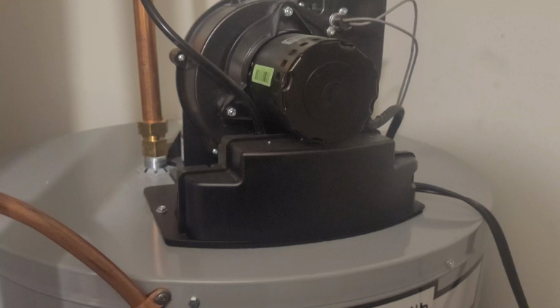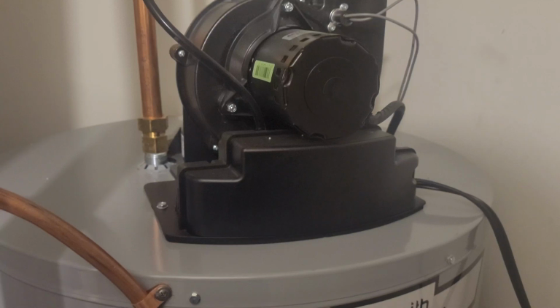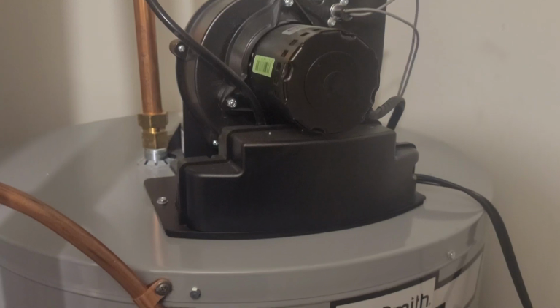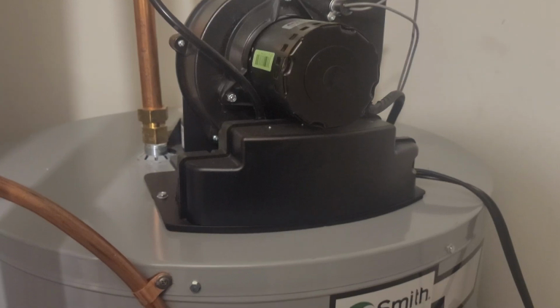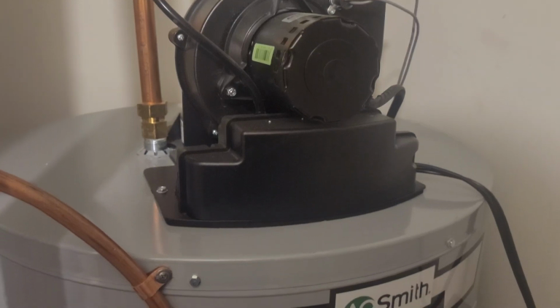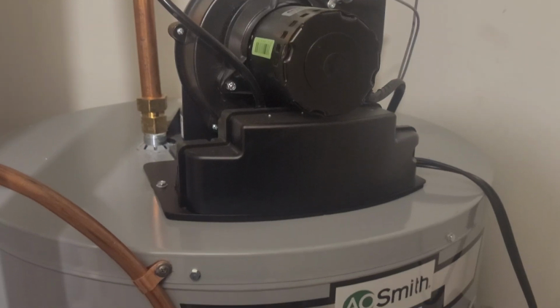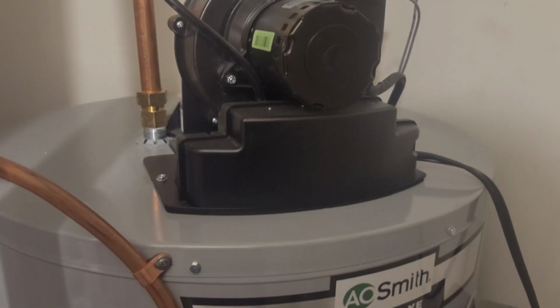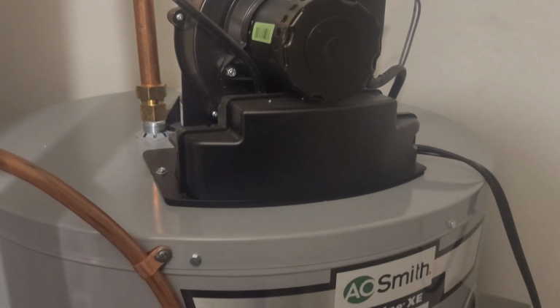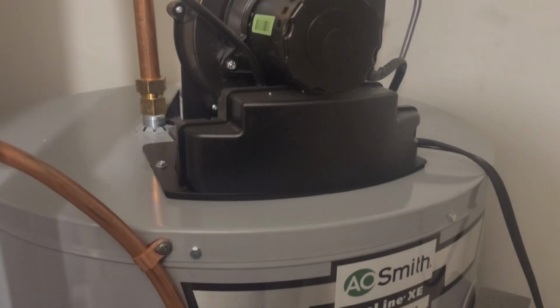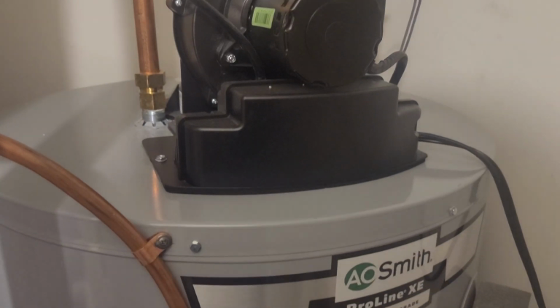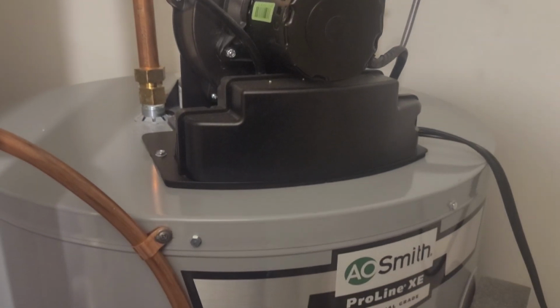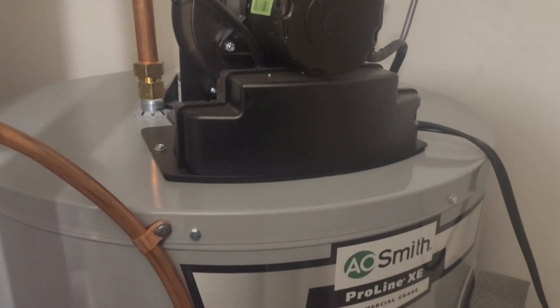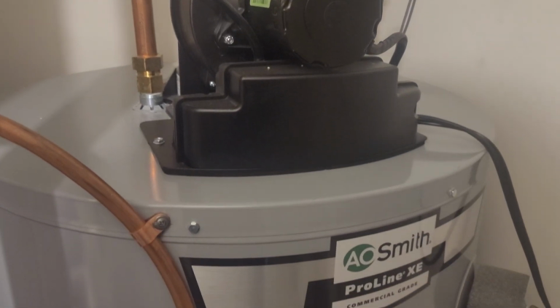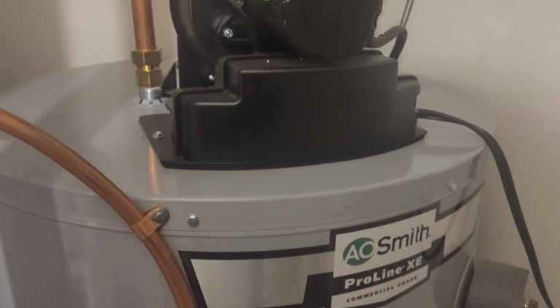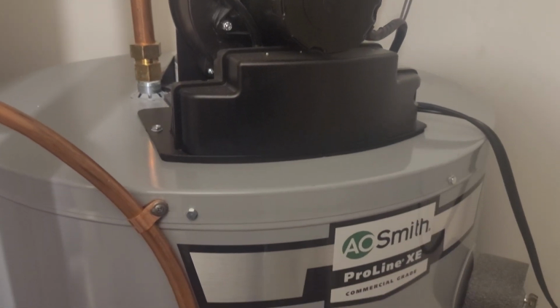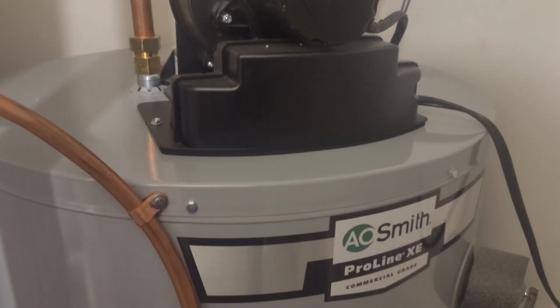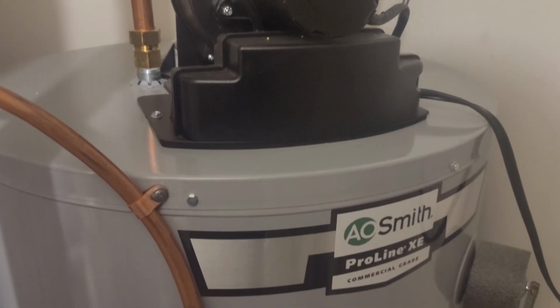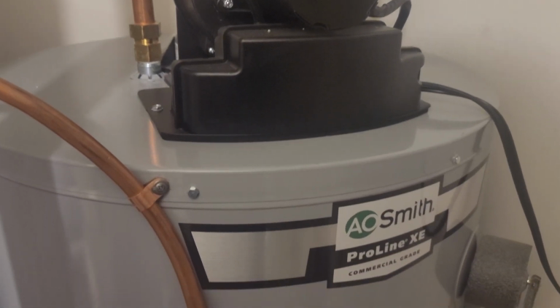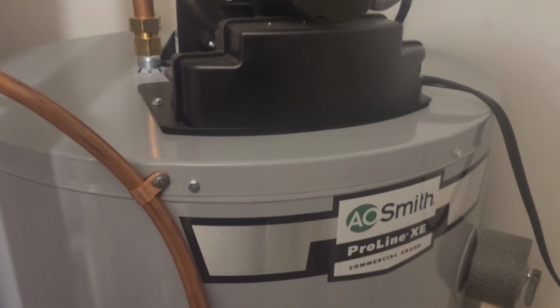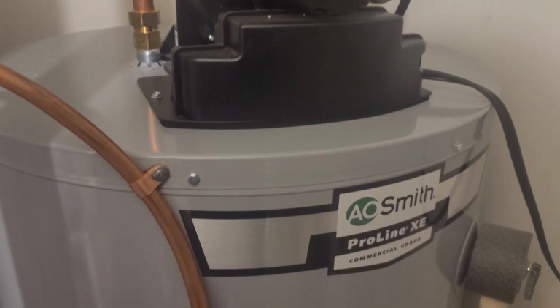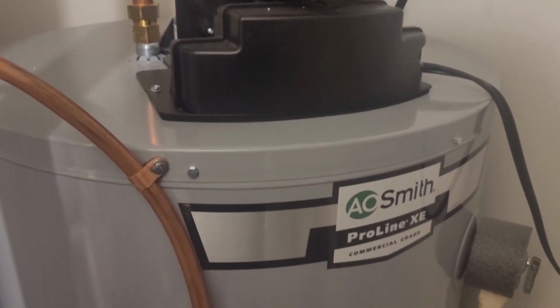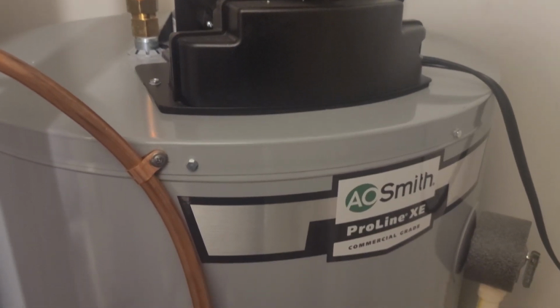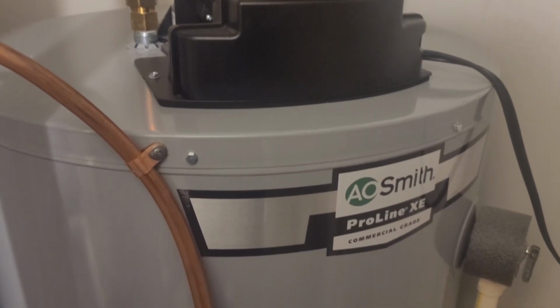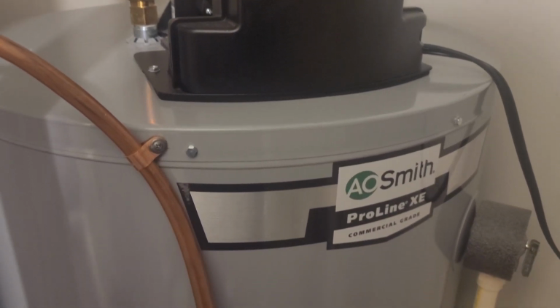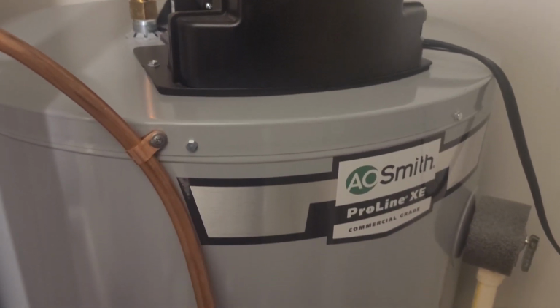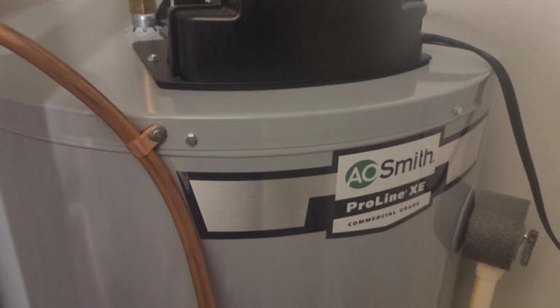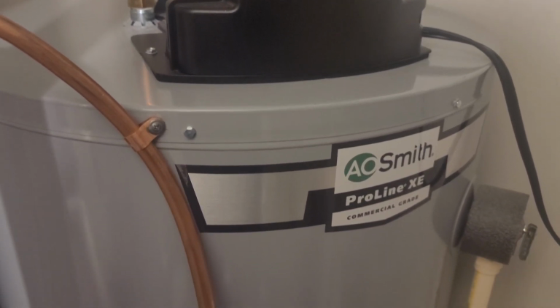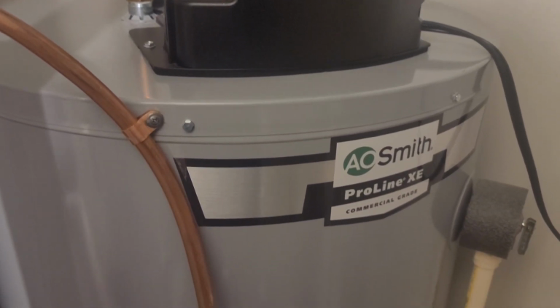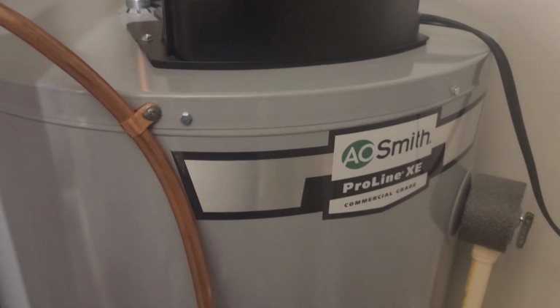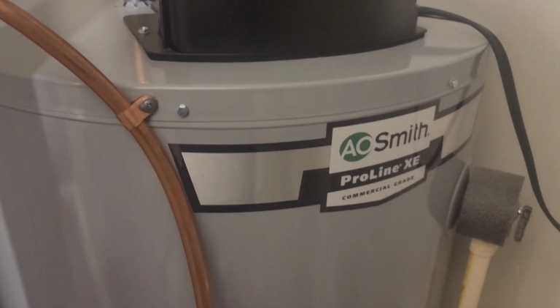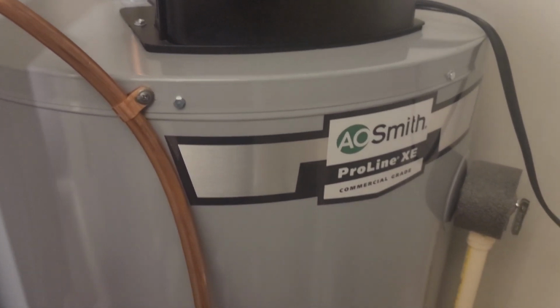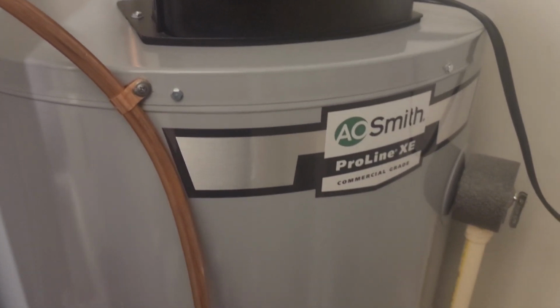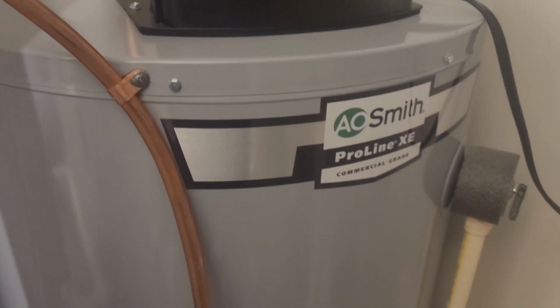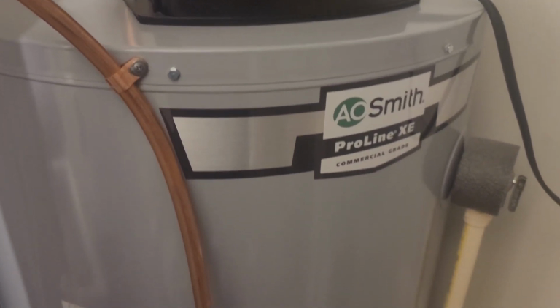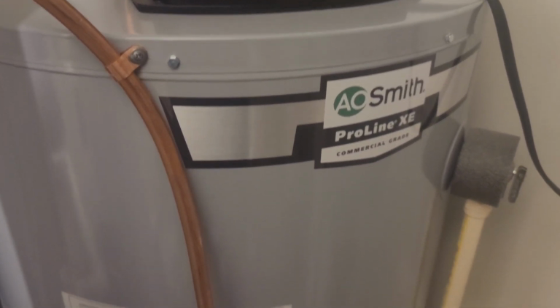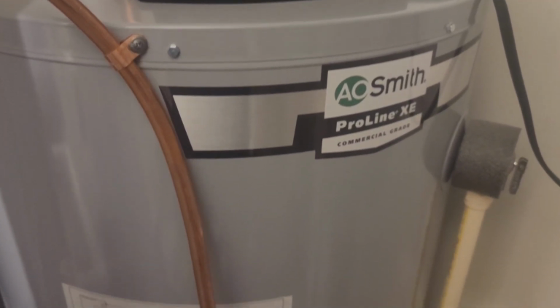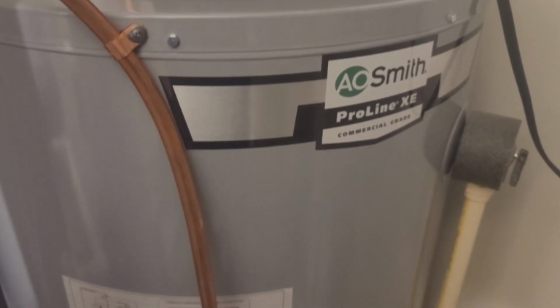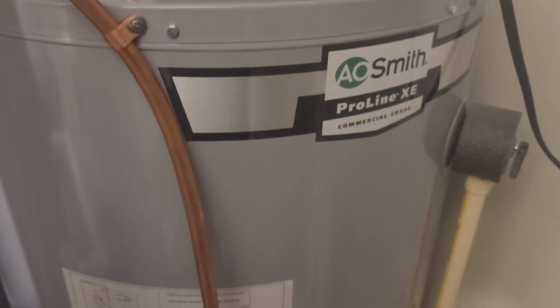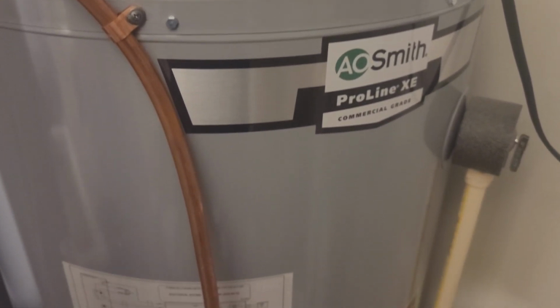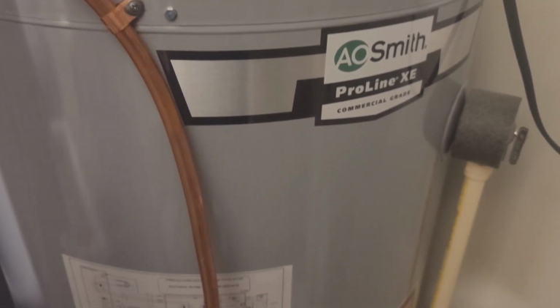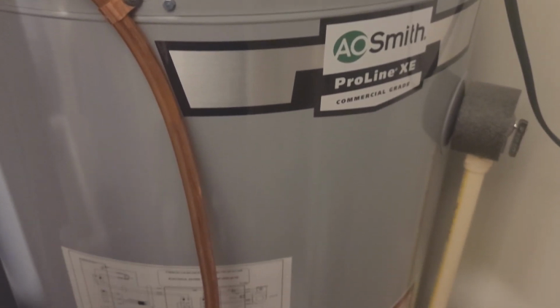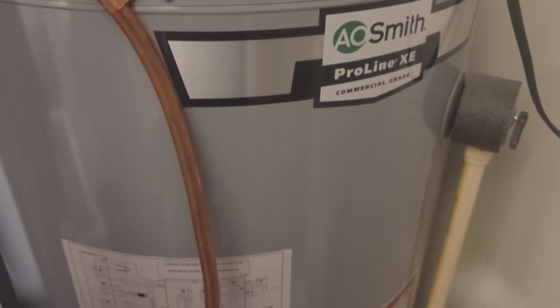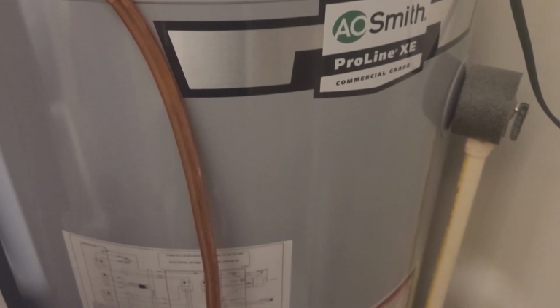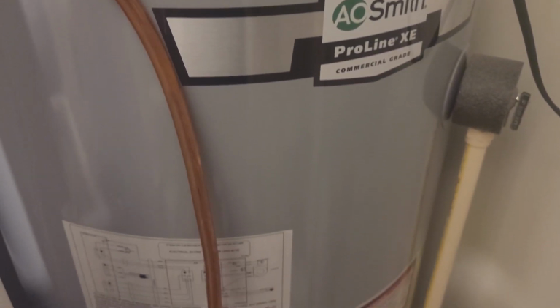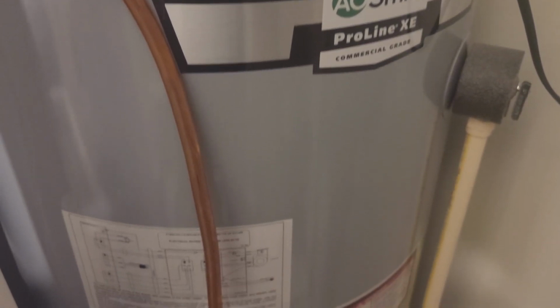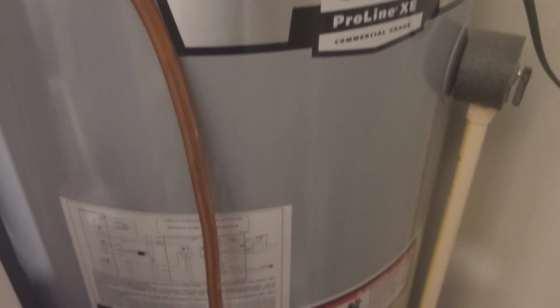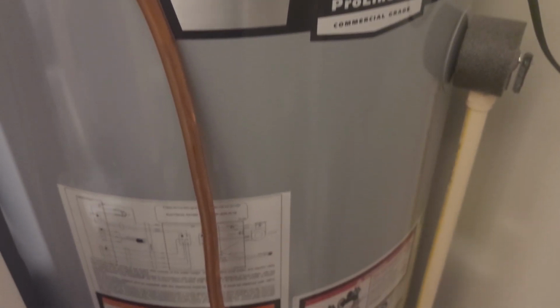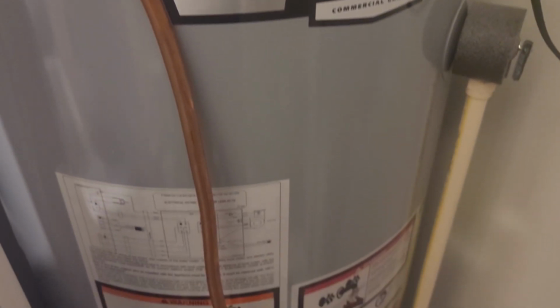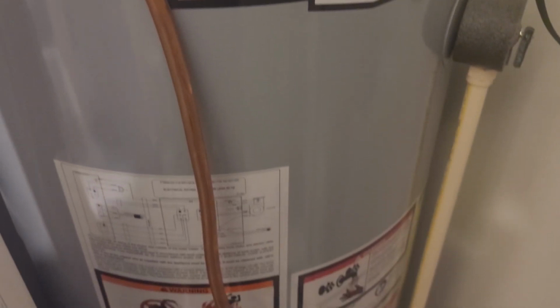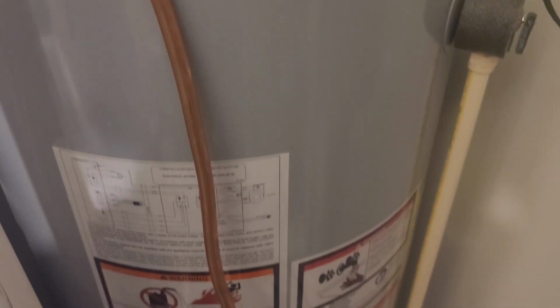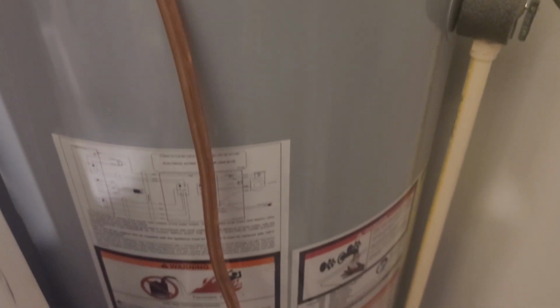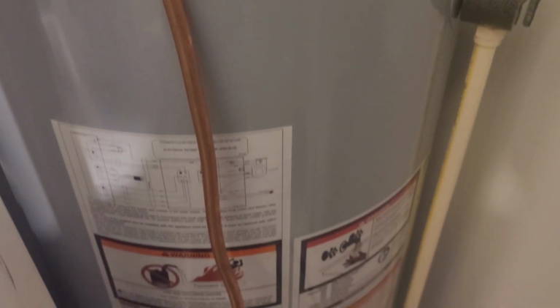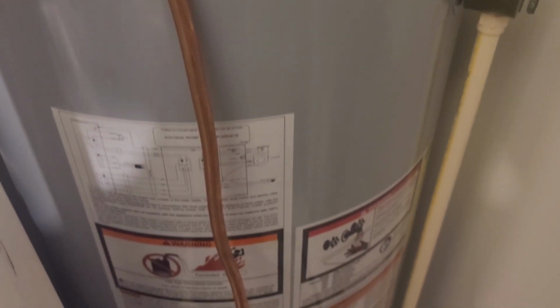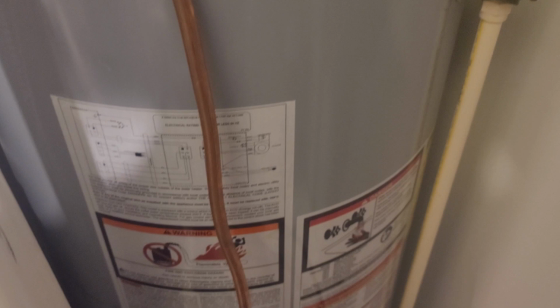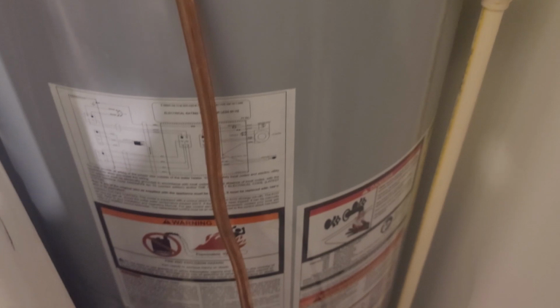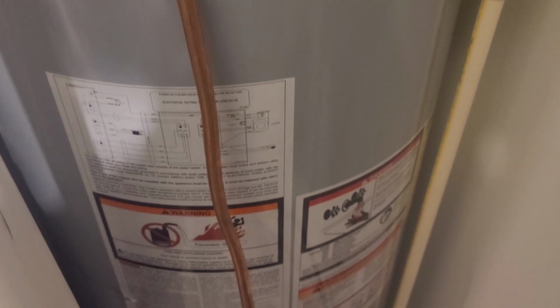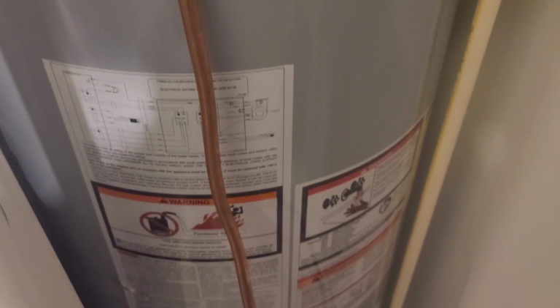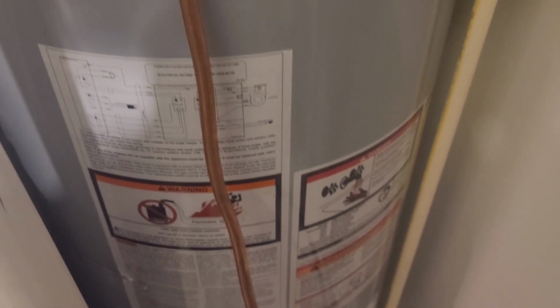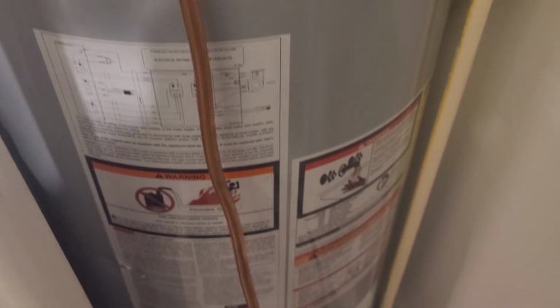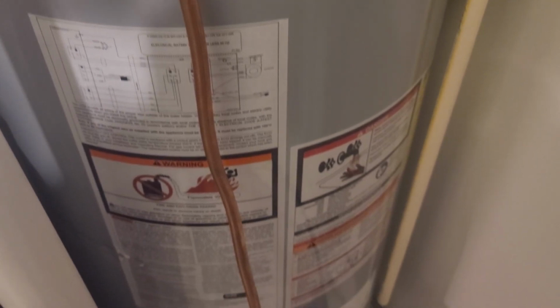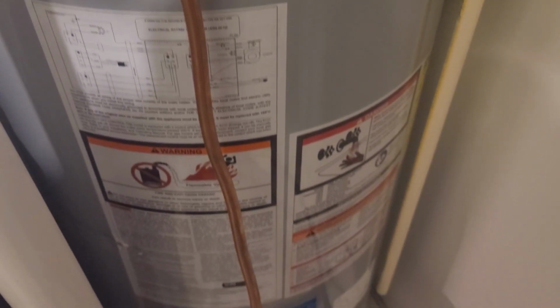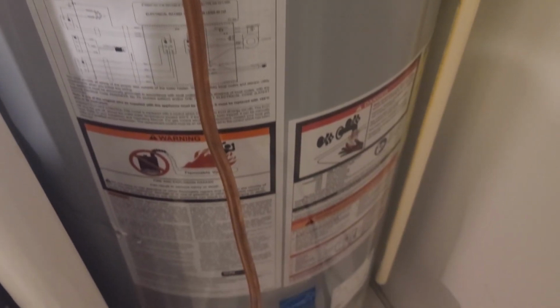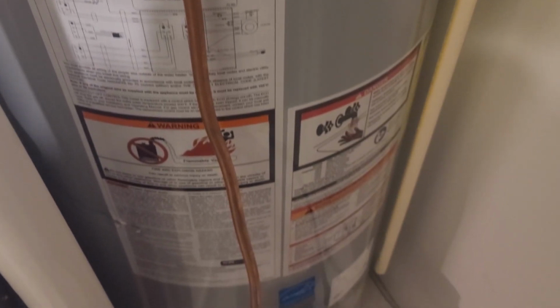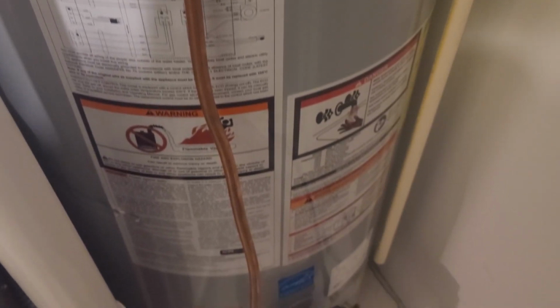This is how to flush a water heater. You will need a flathead screwdriver, a hose, and roughly one hour.